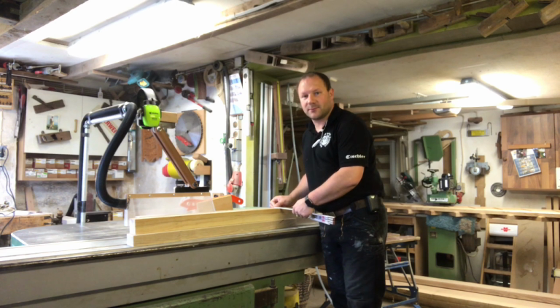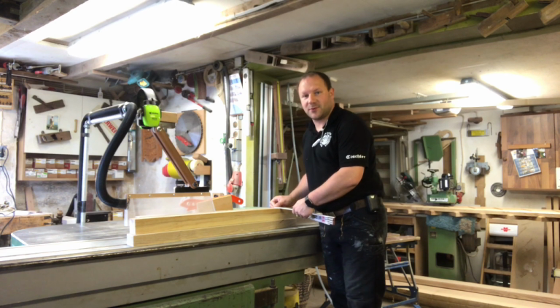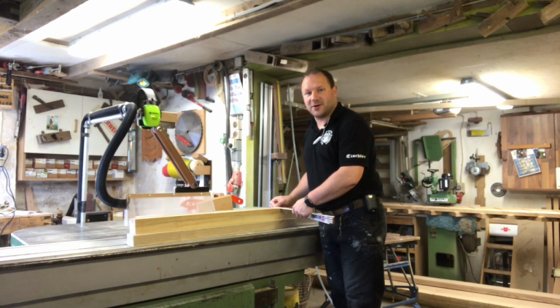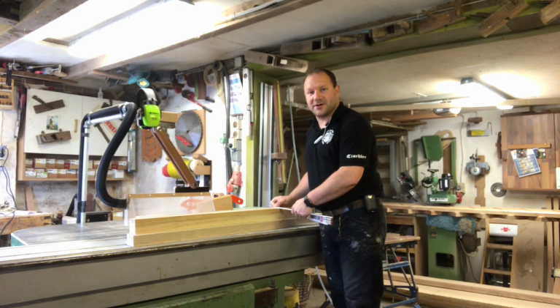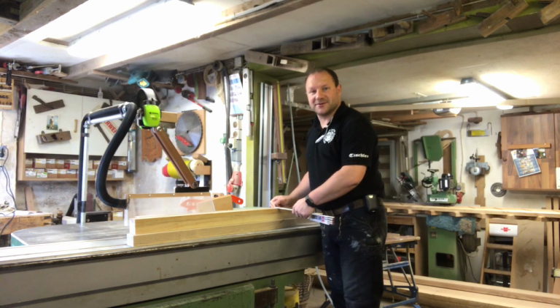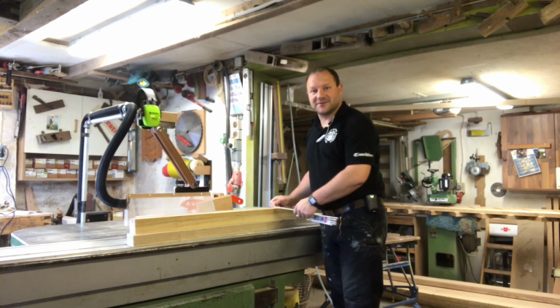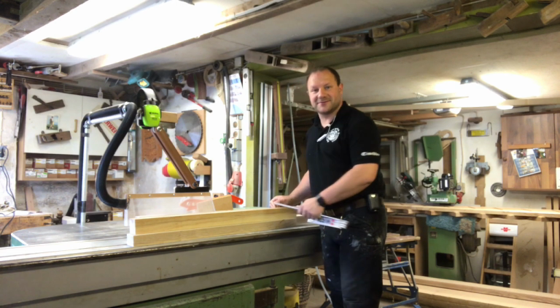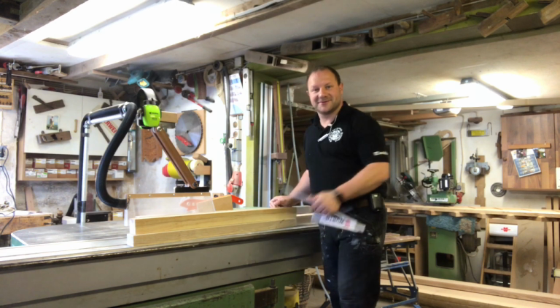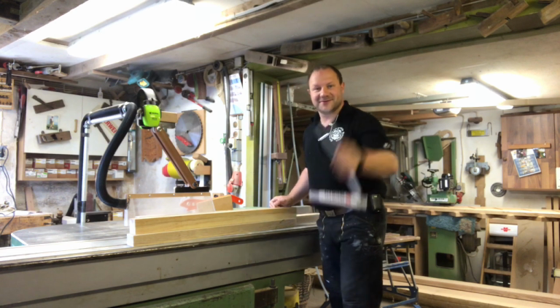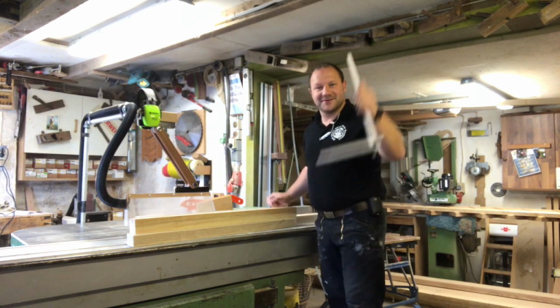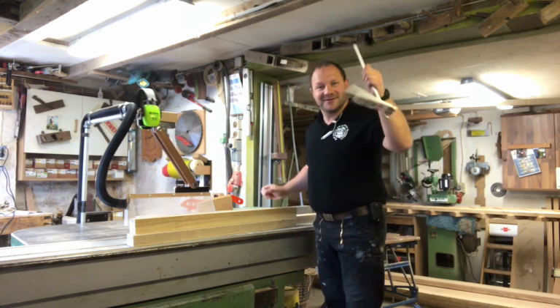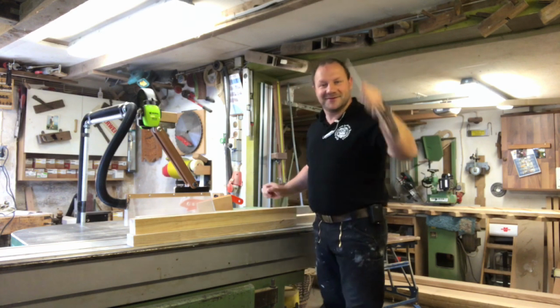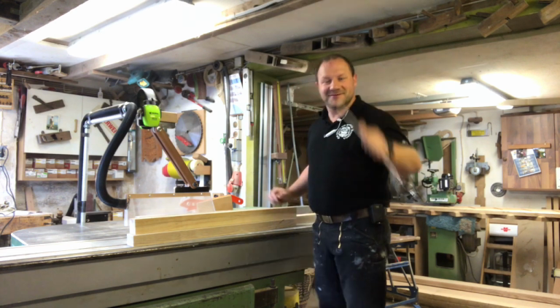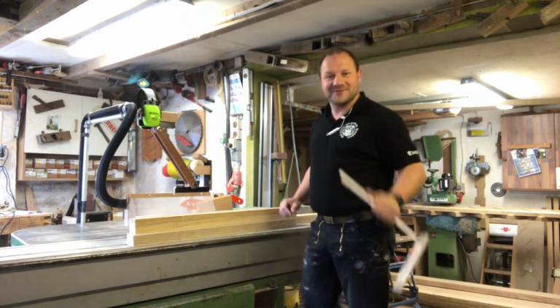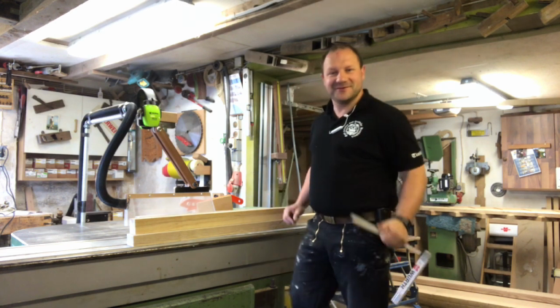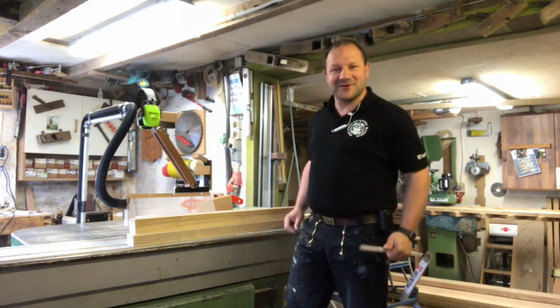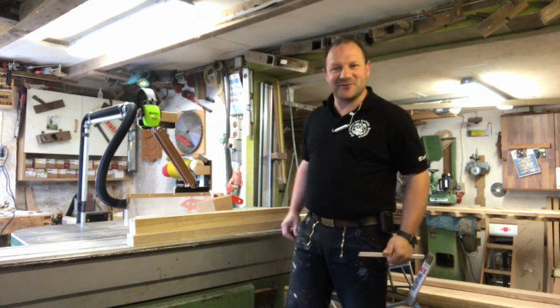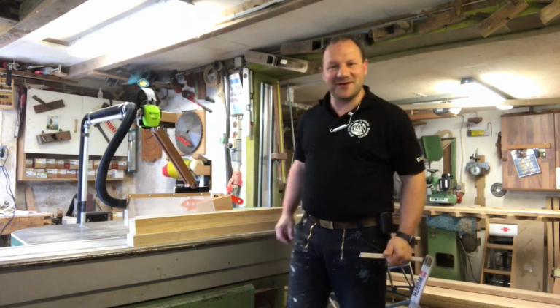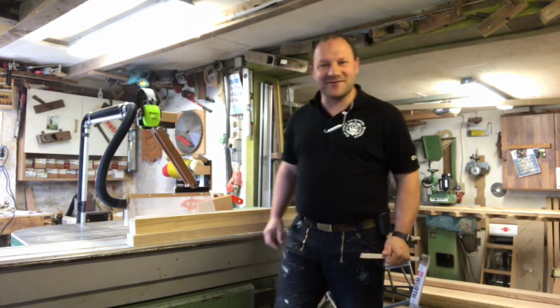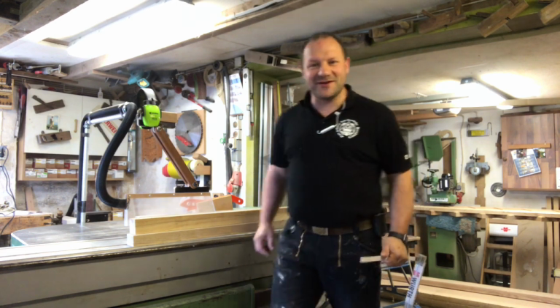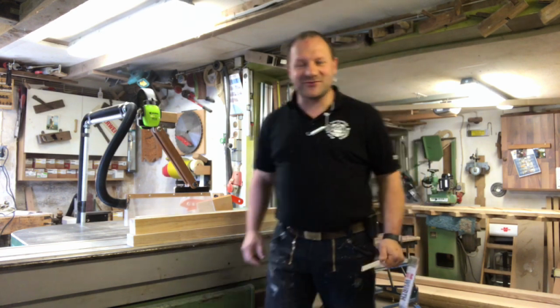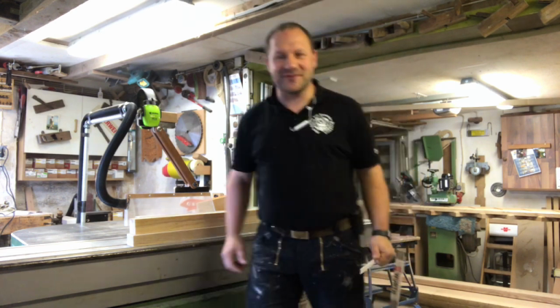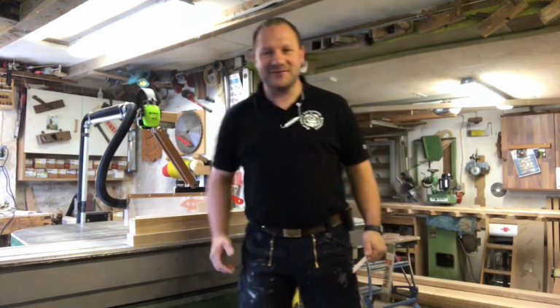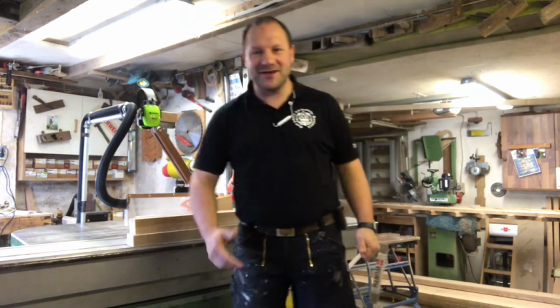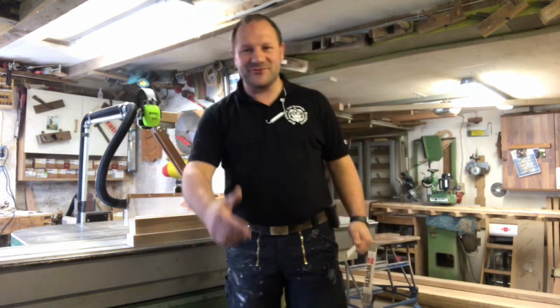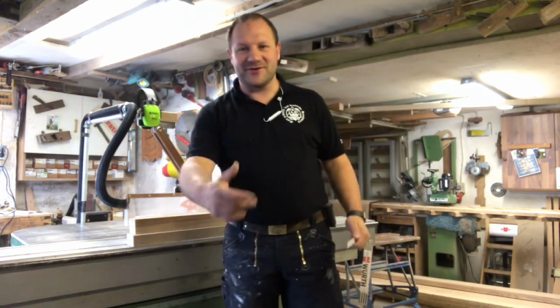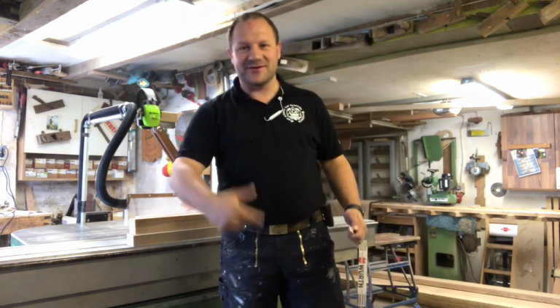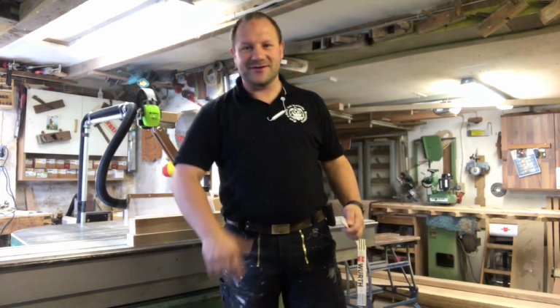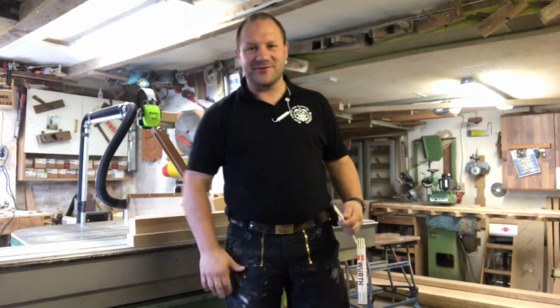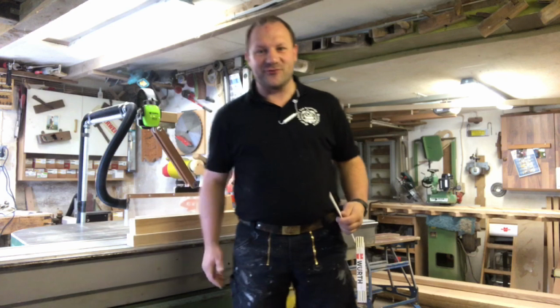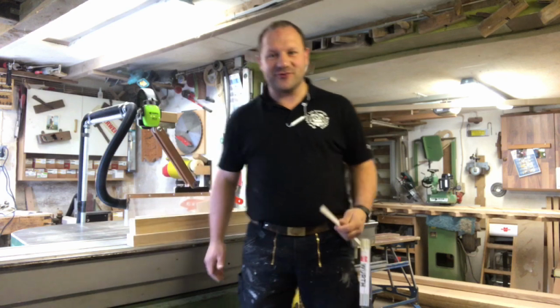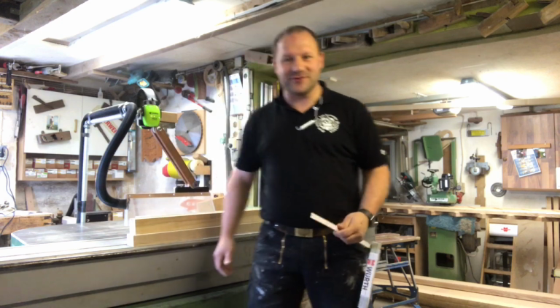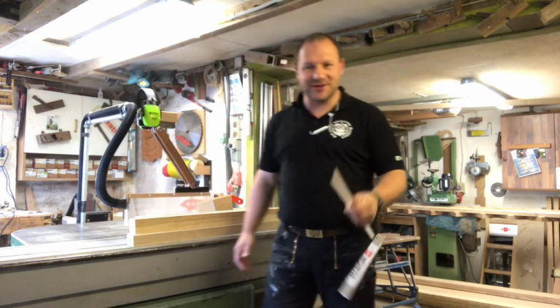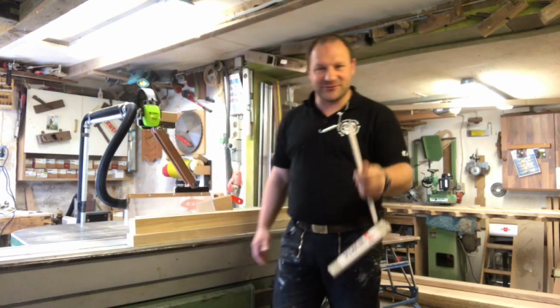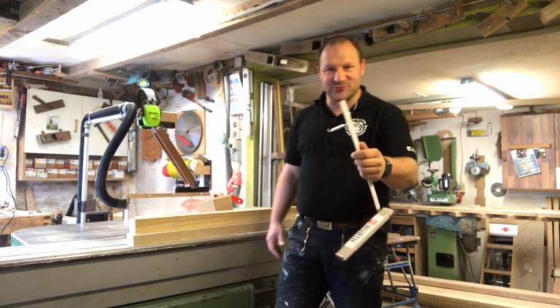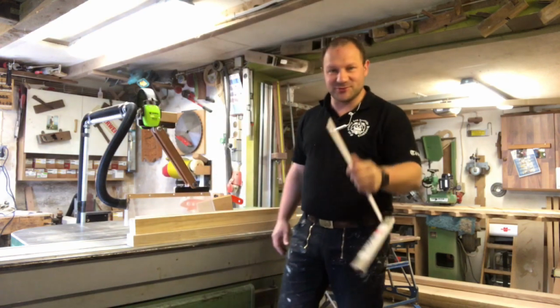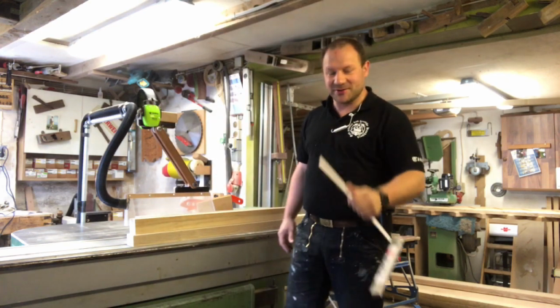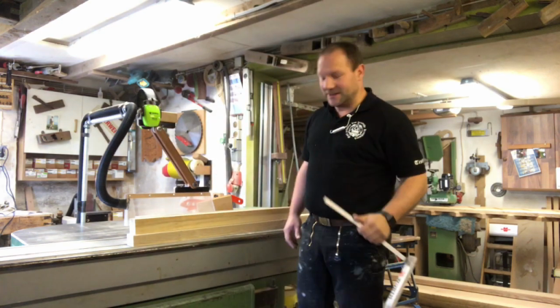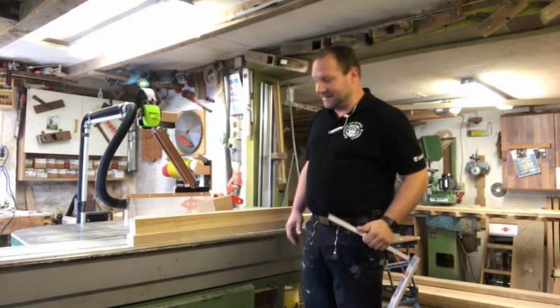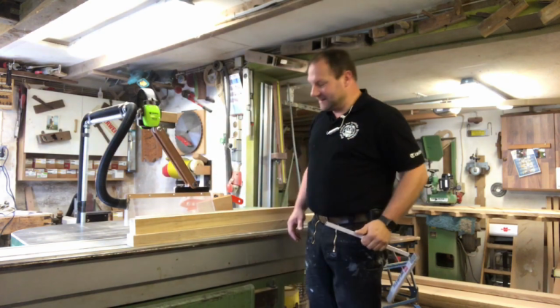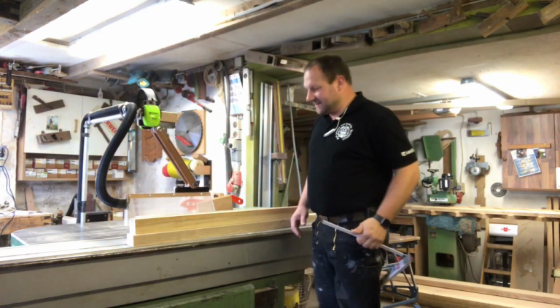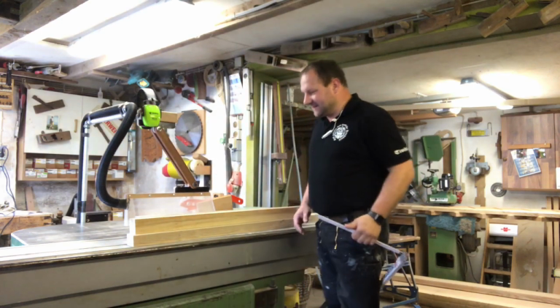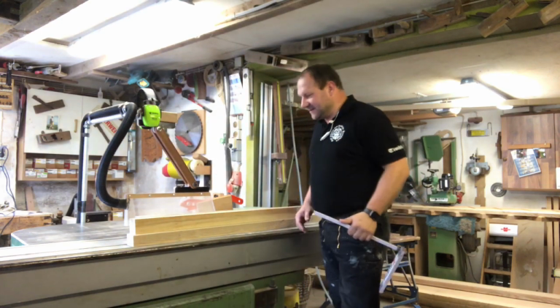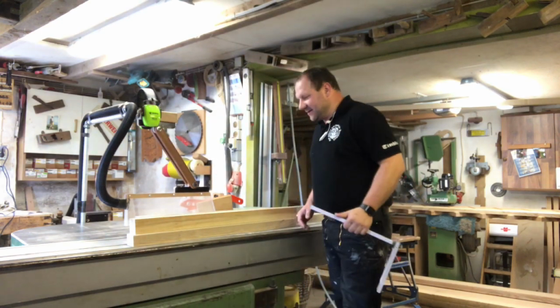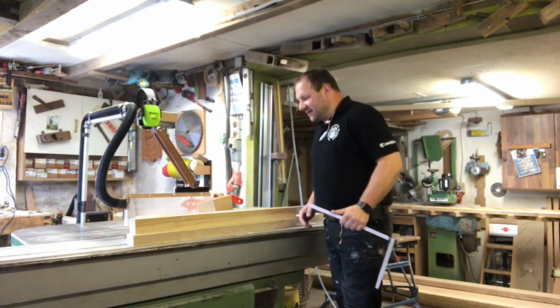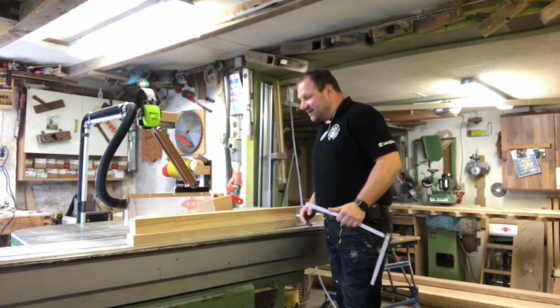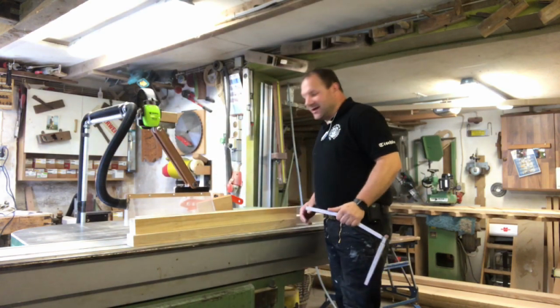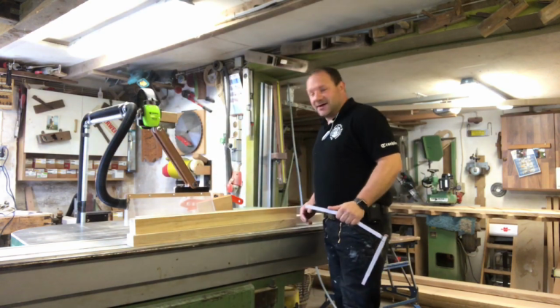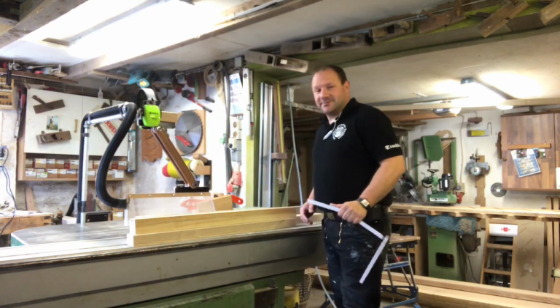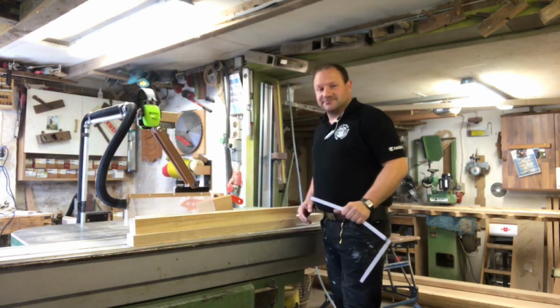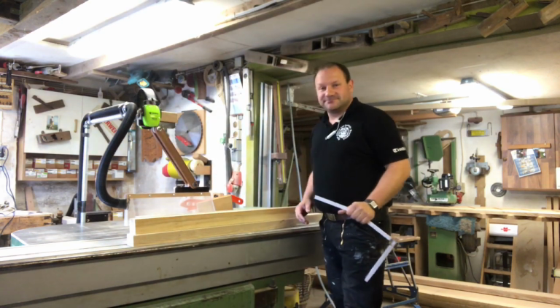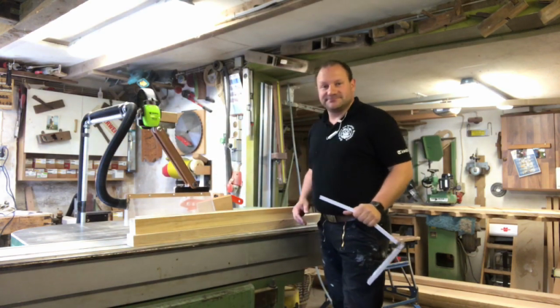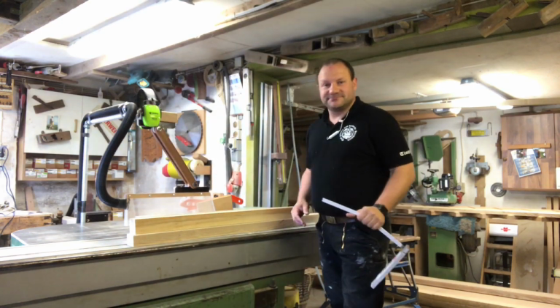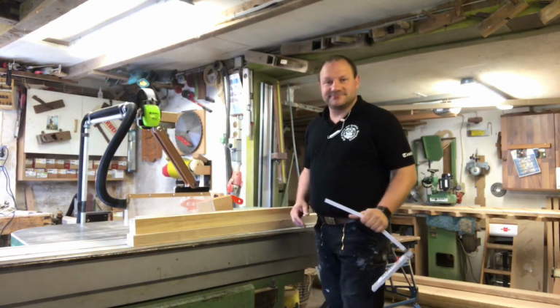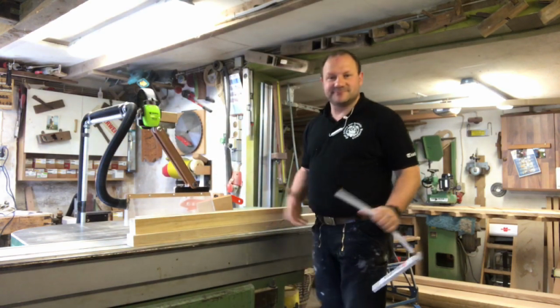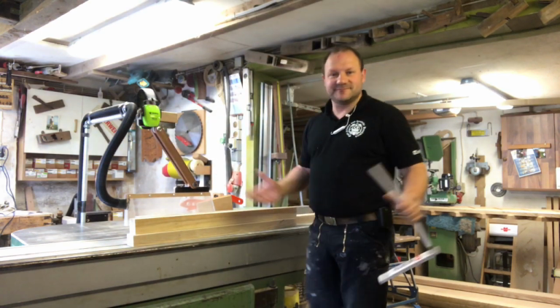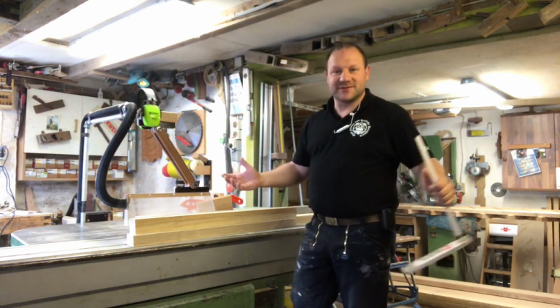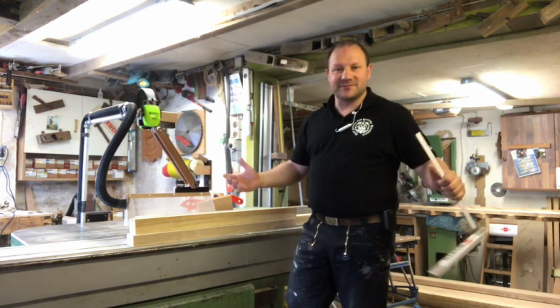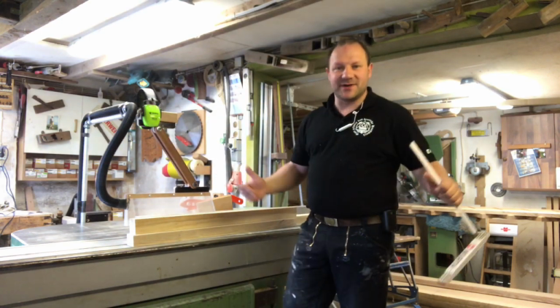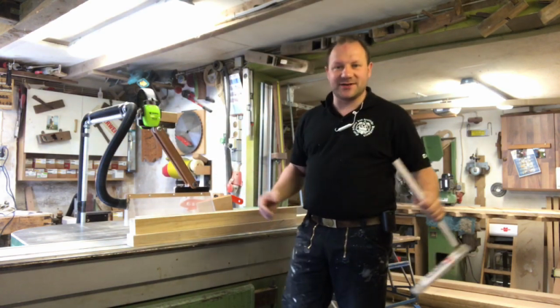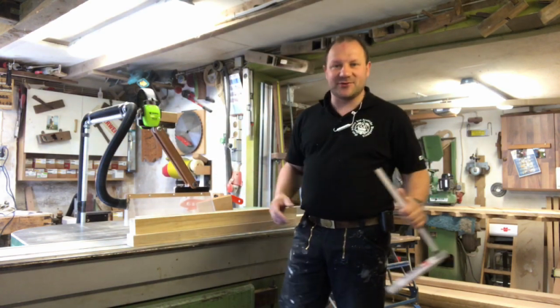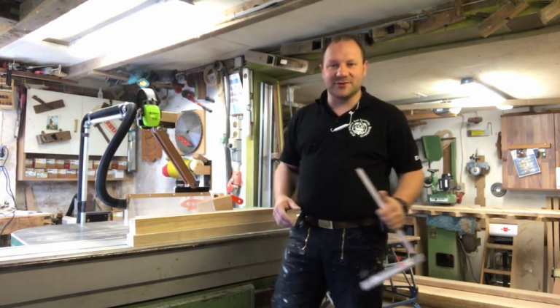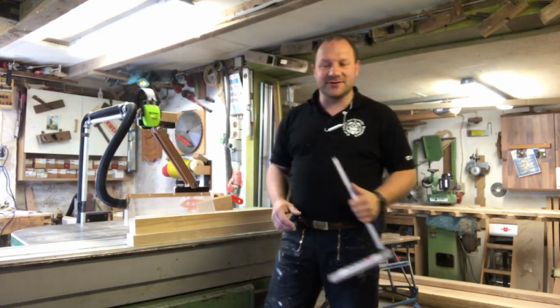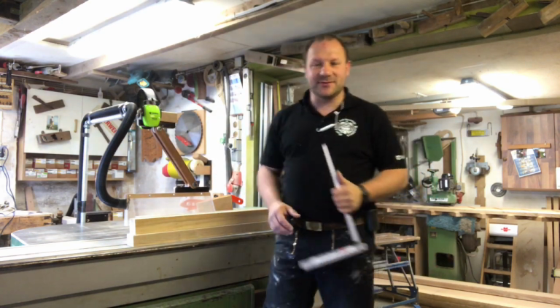Hello, ich bin an meiner Workstation. Wie geht es euch? Ich hoffe es ist gut. Was mache ich heute?